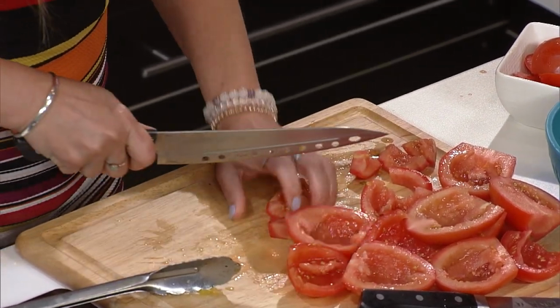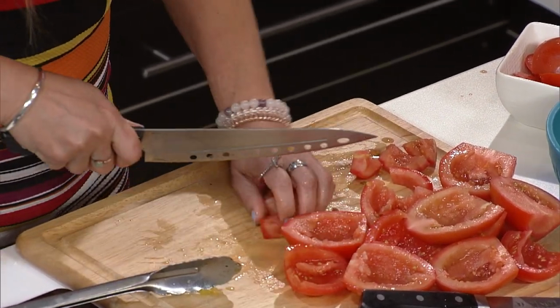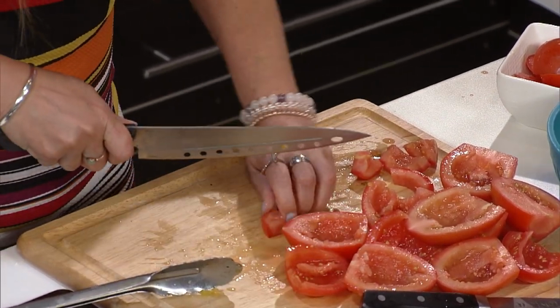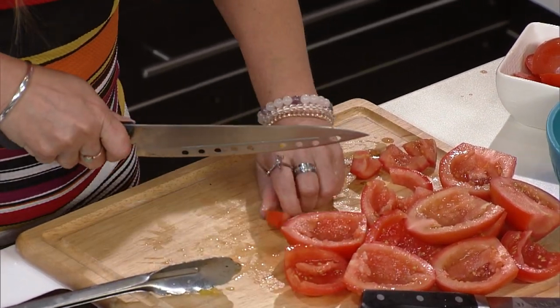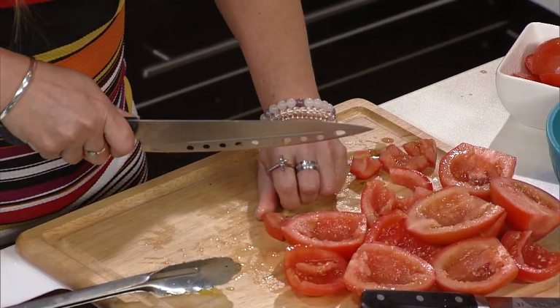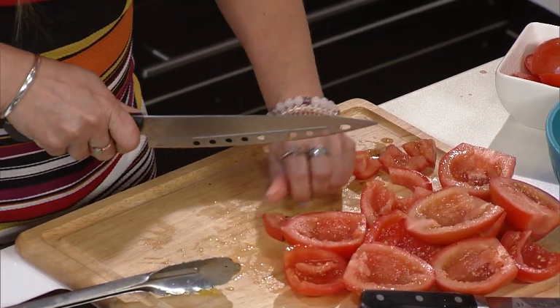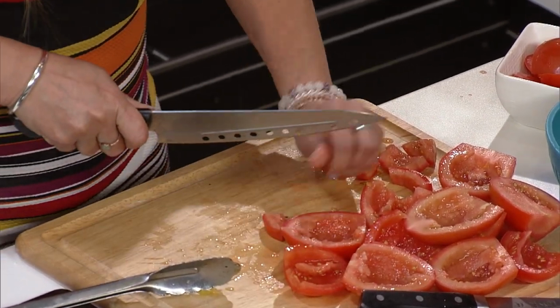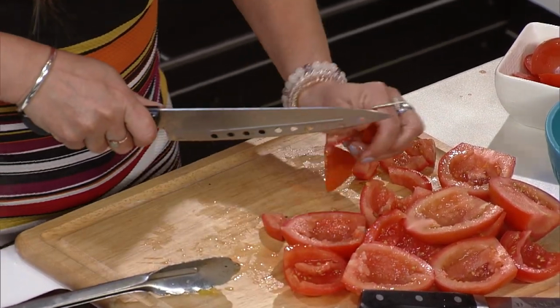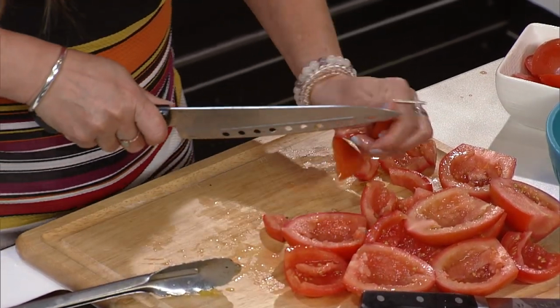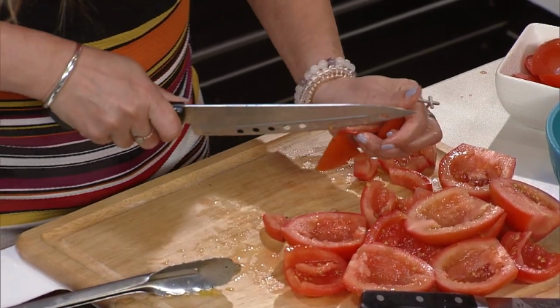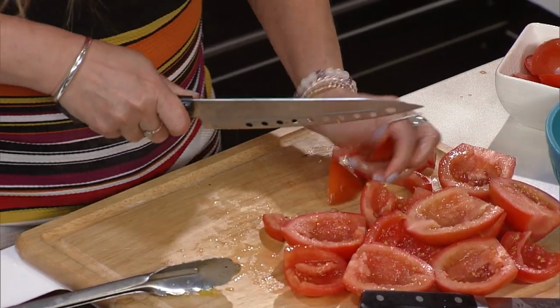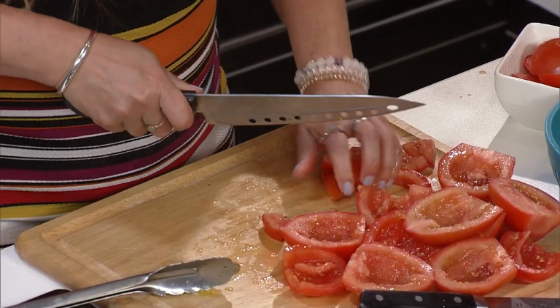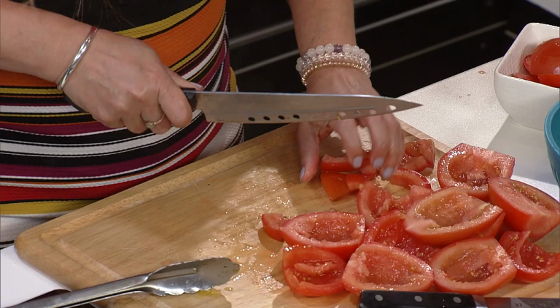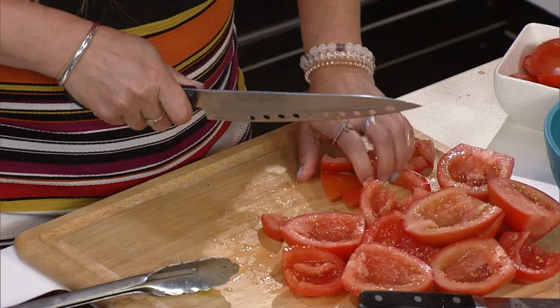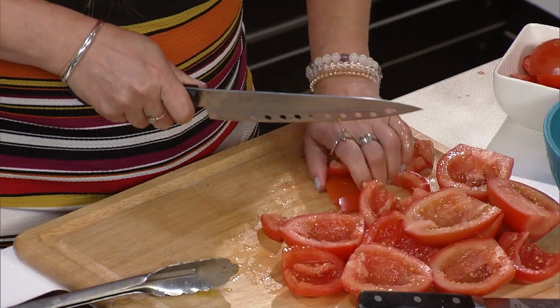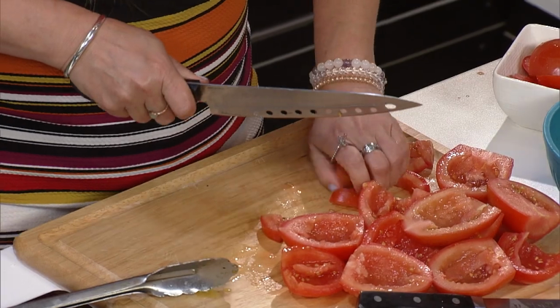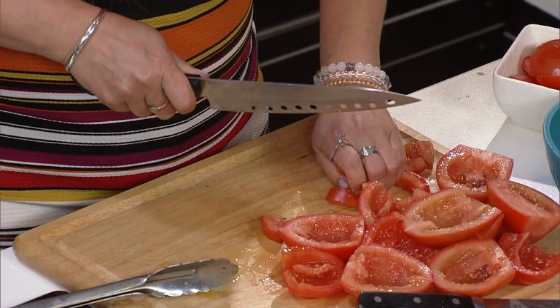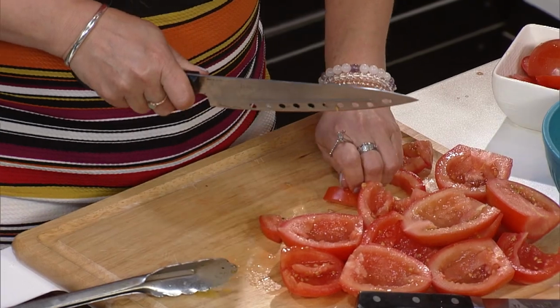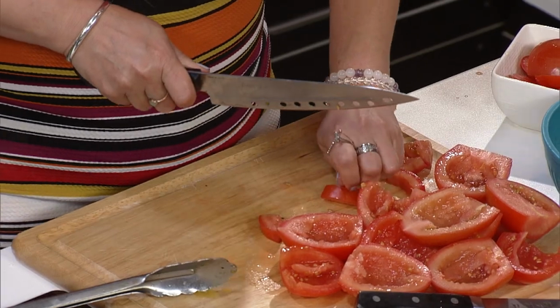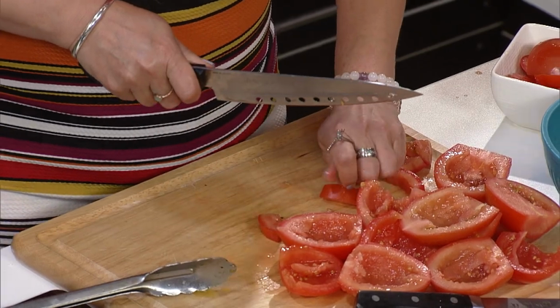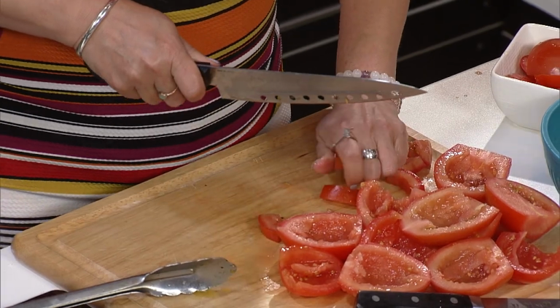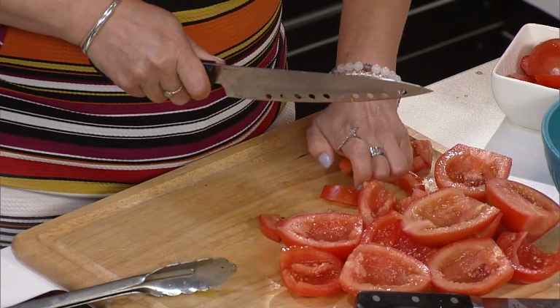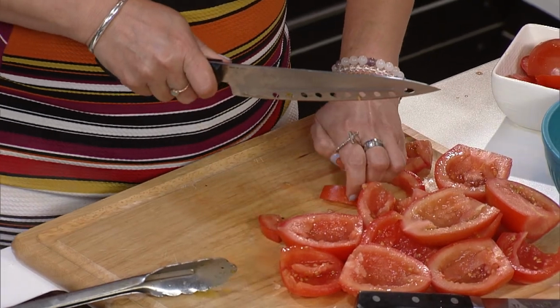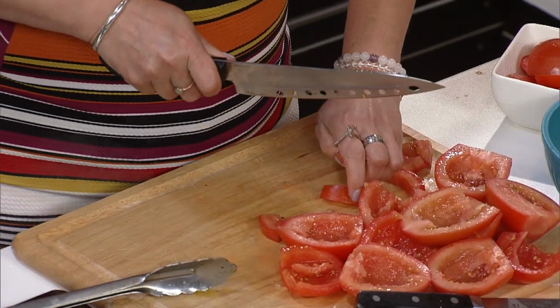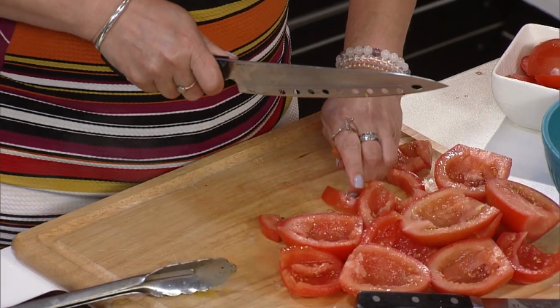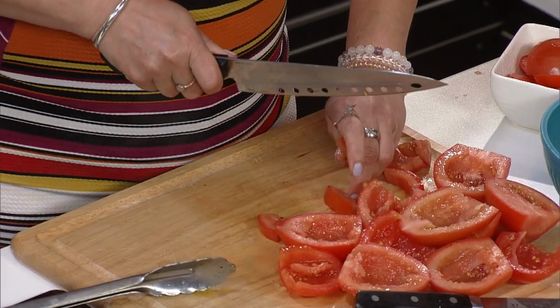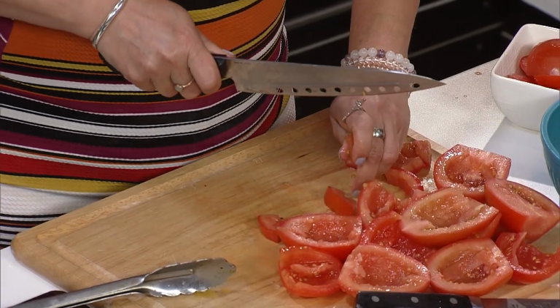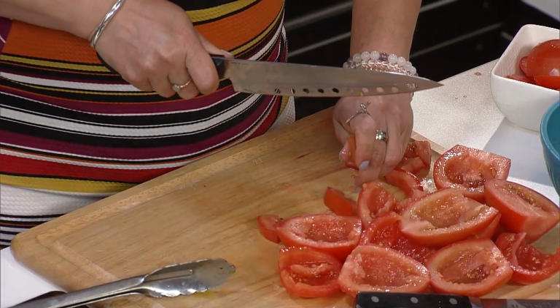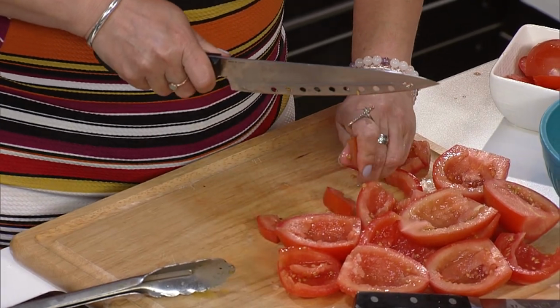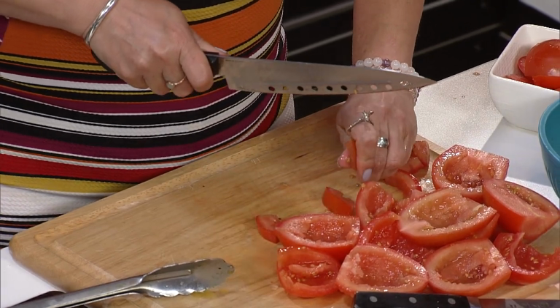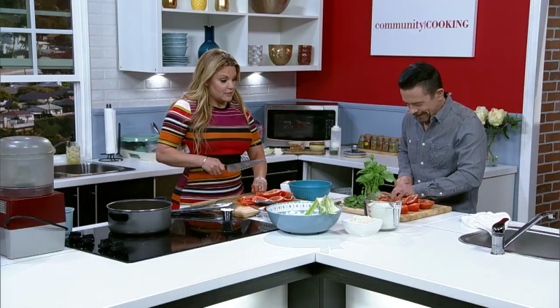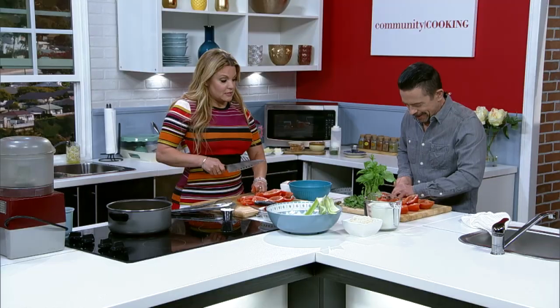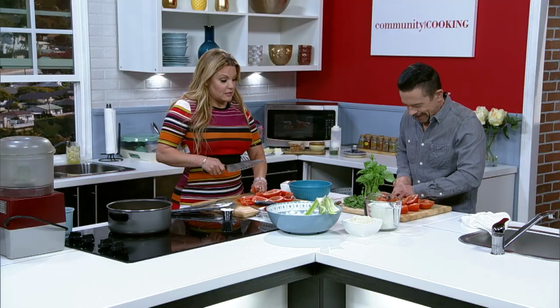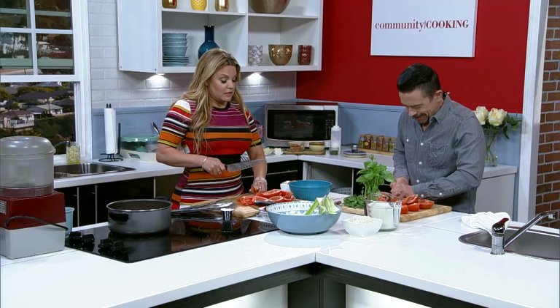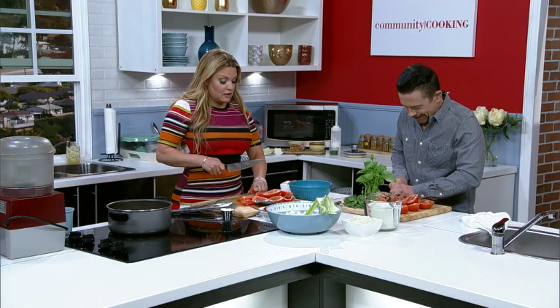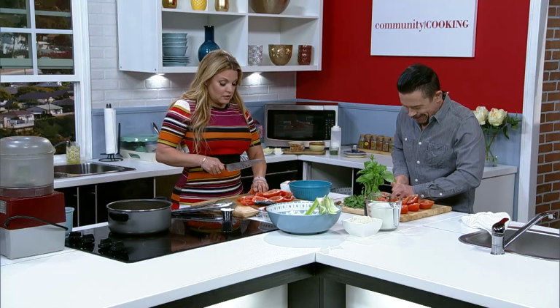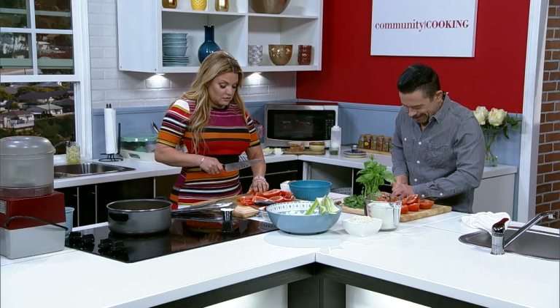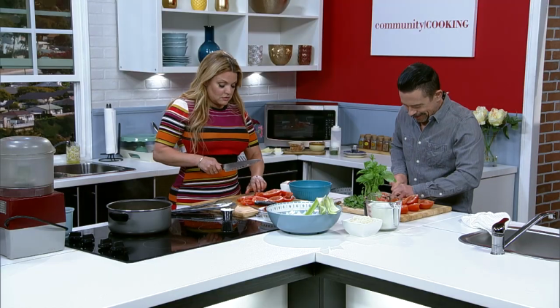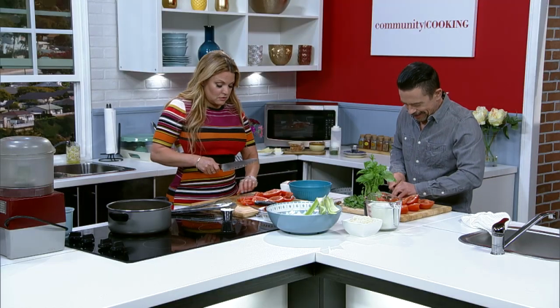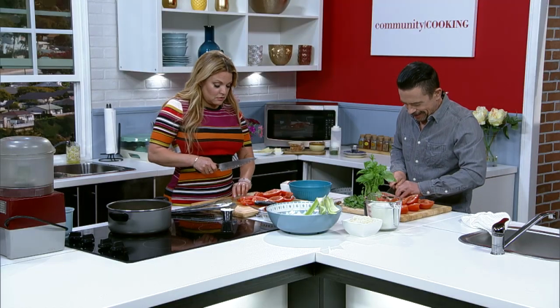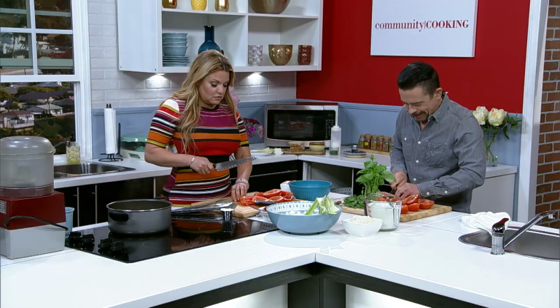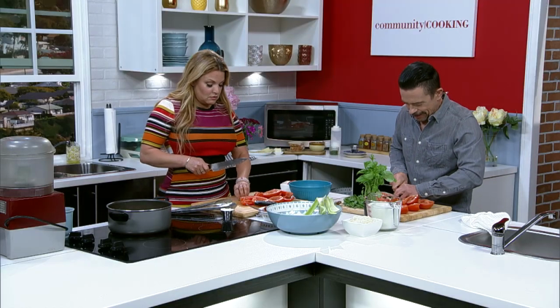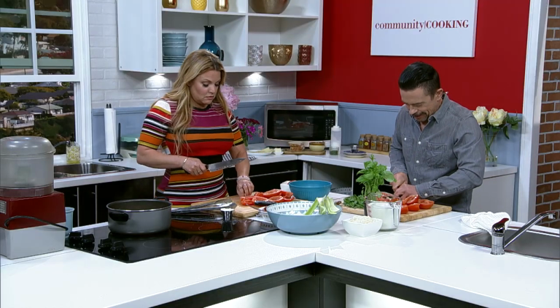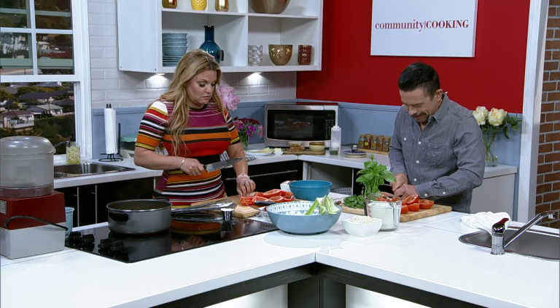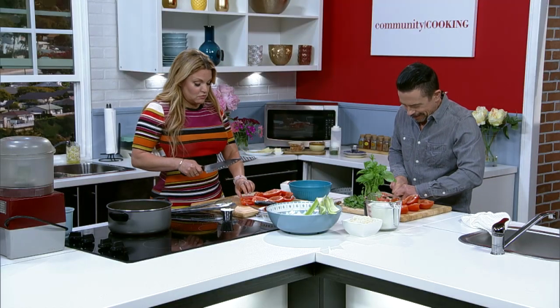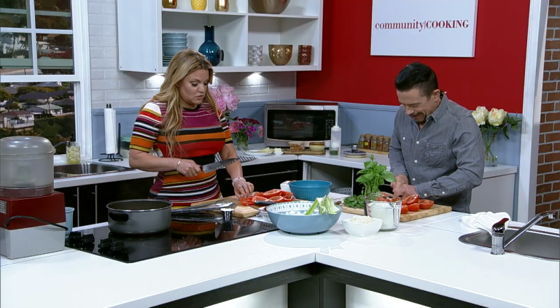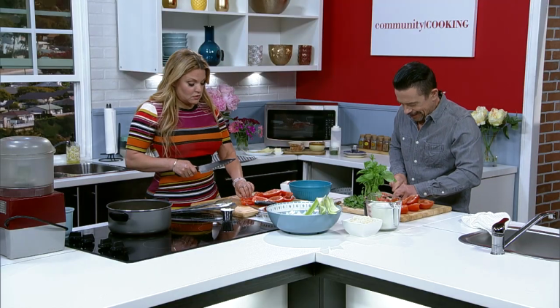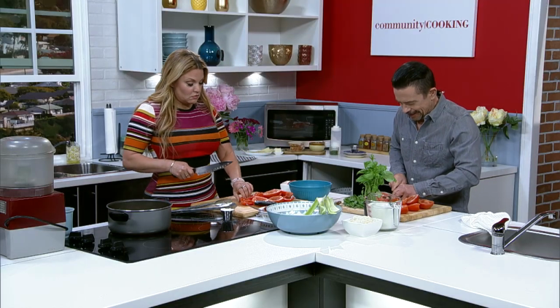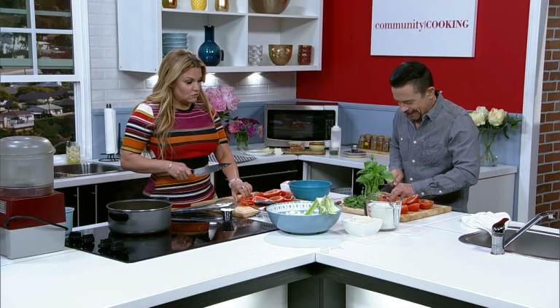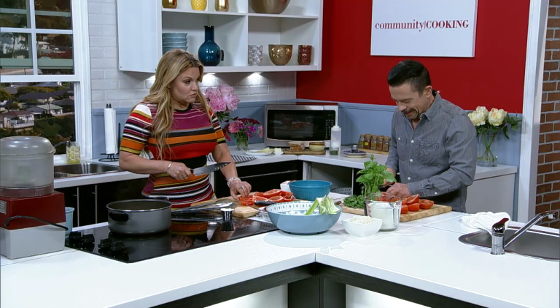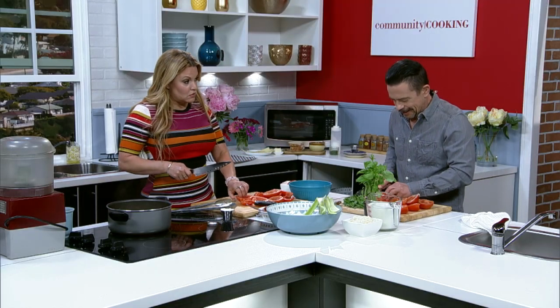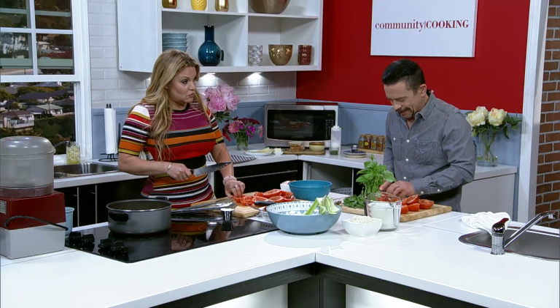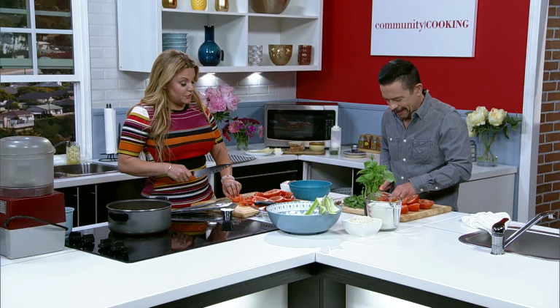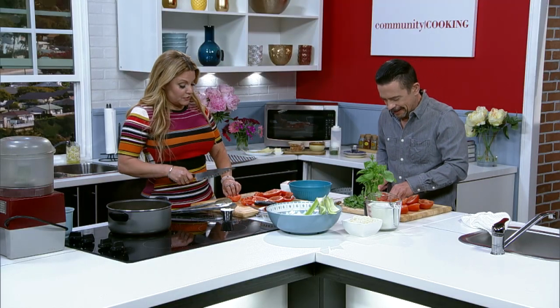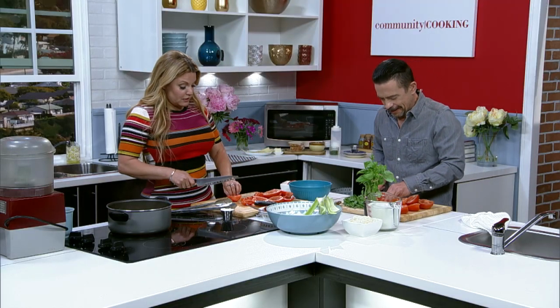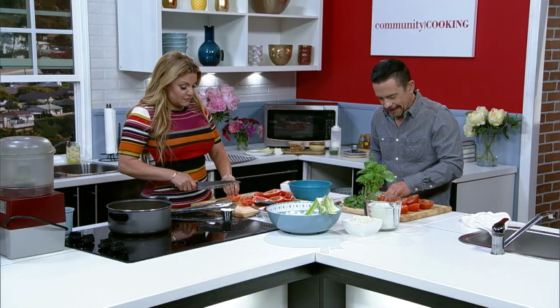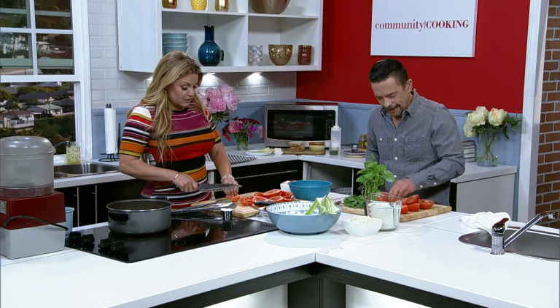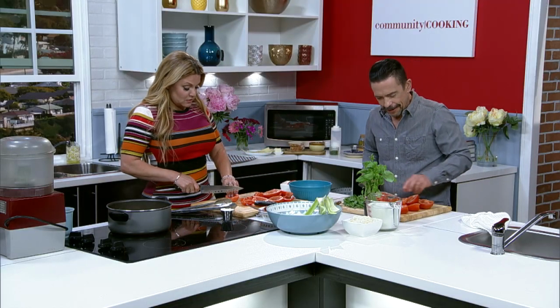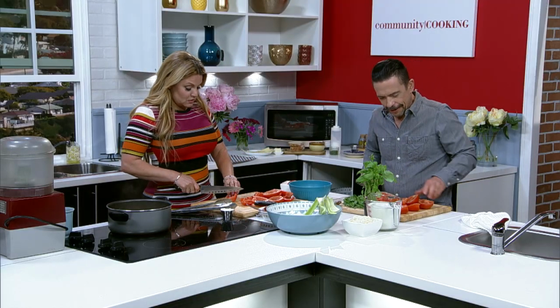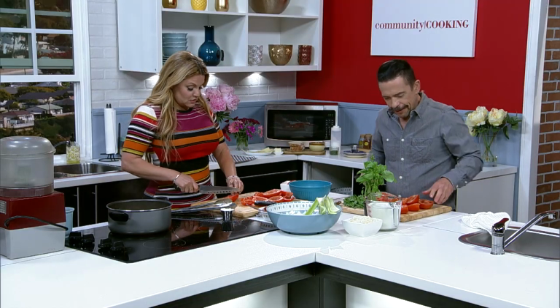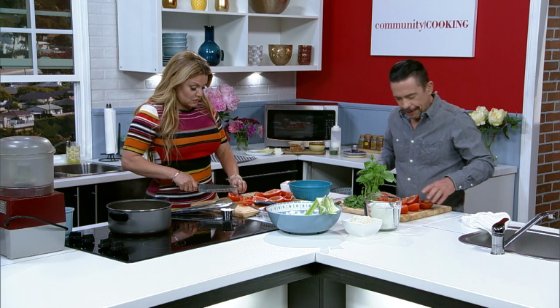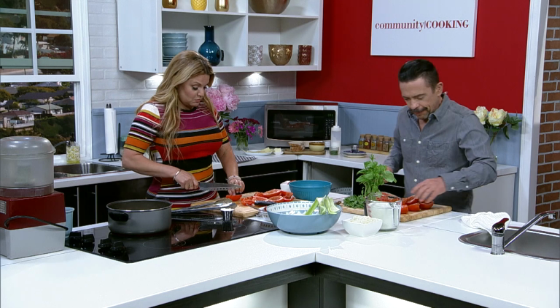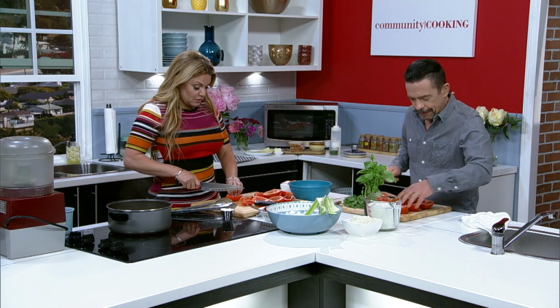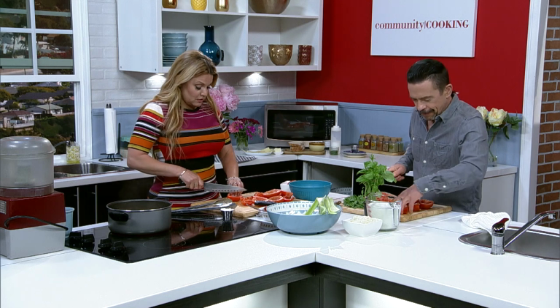You can't trust a chef who doesn't have sharp knives. And you just don't dole your knives out to just anybody.